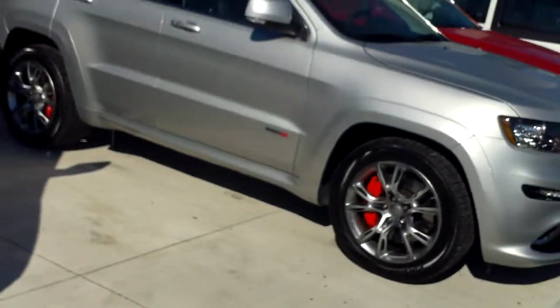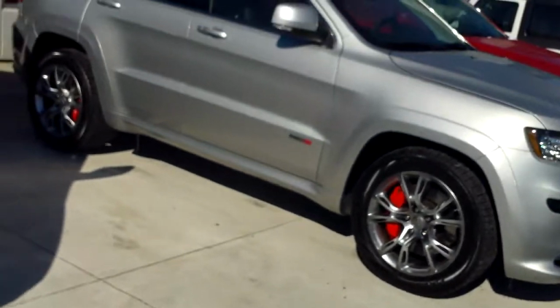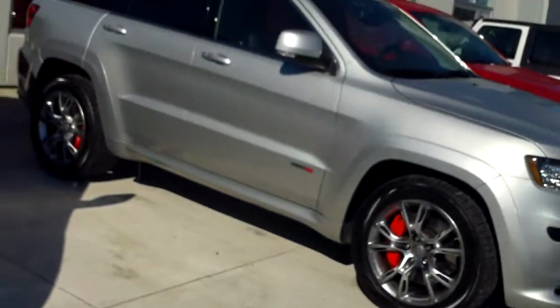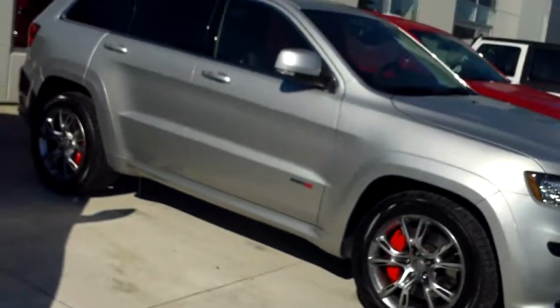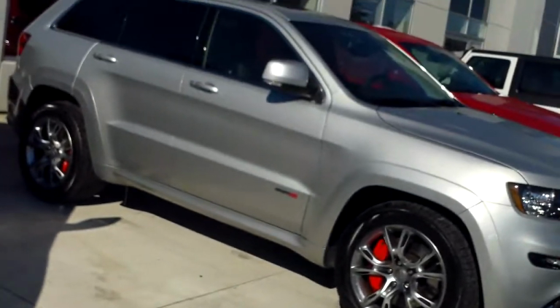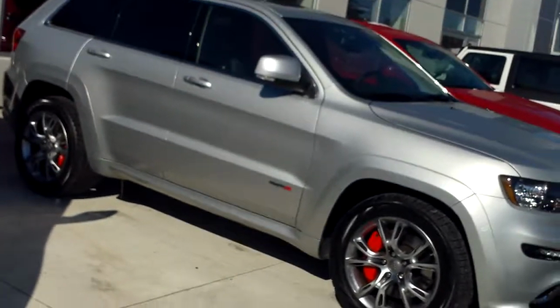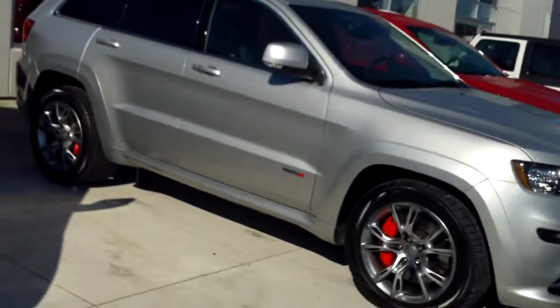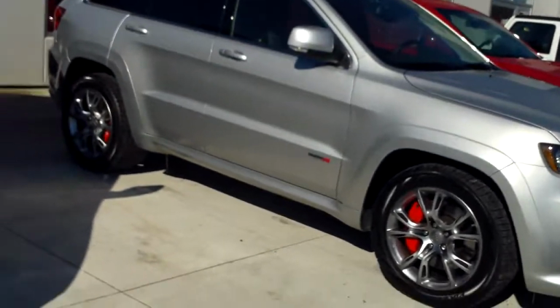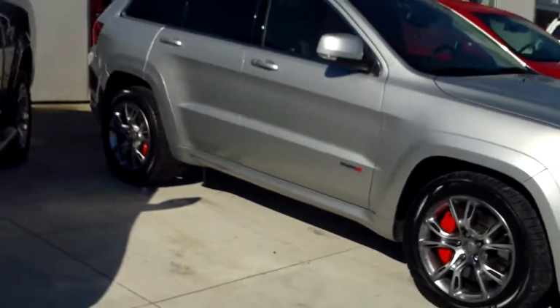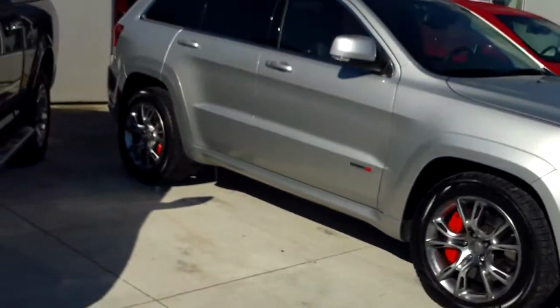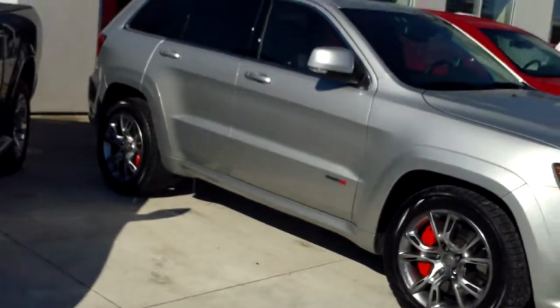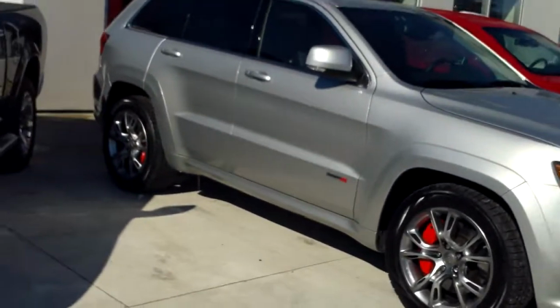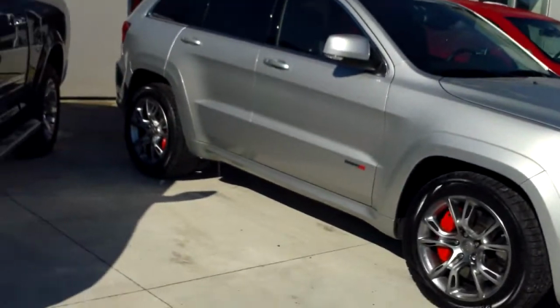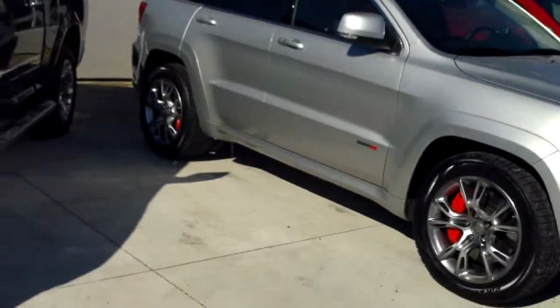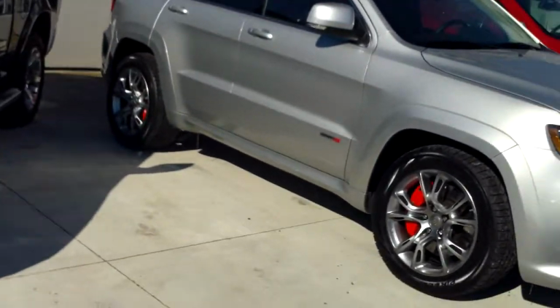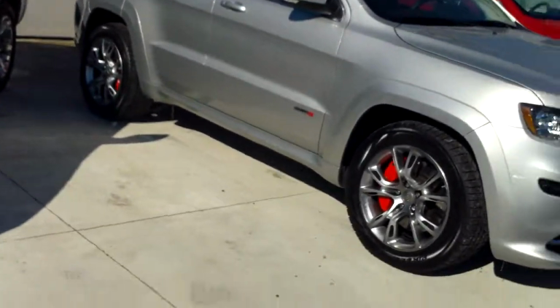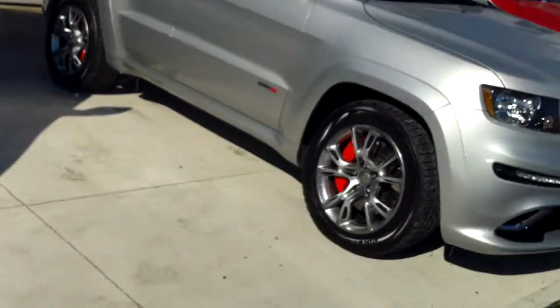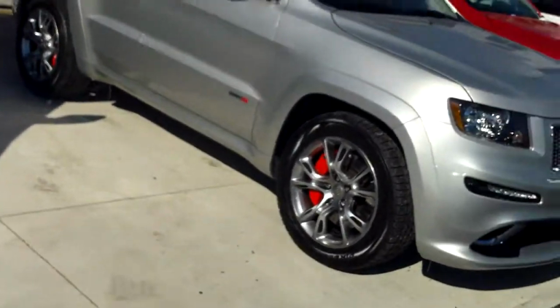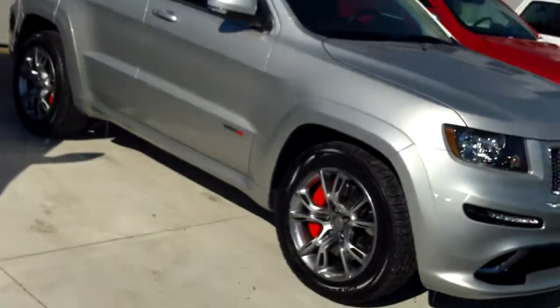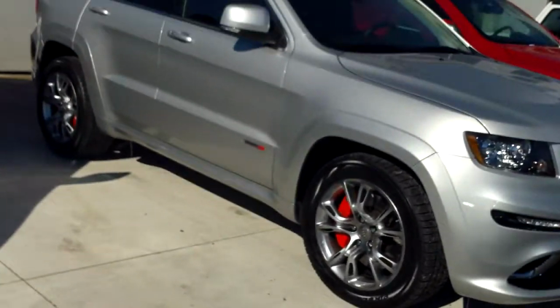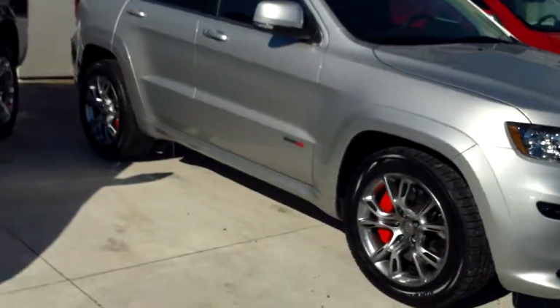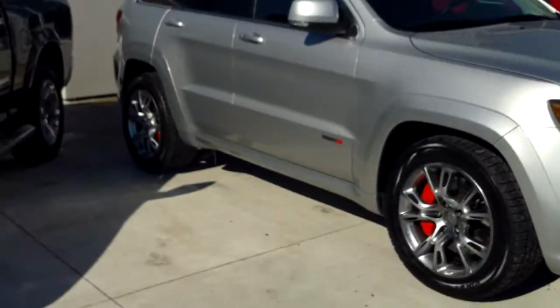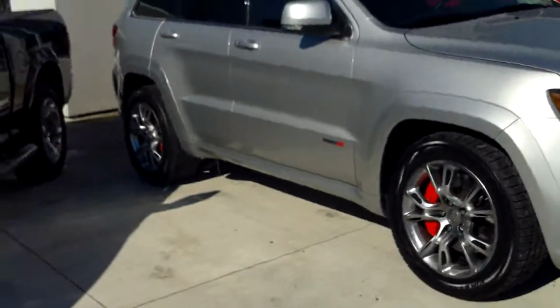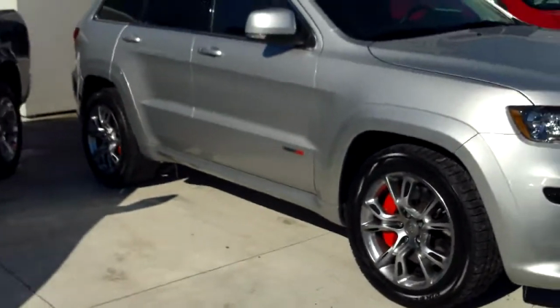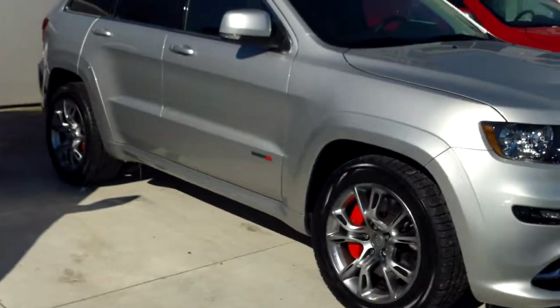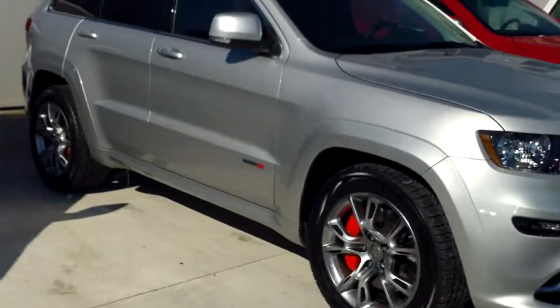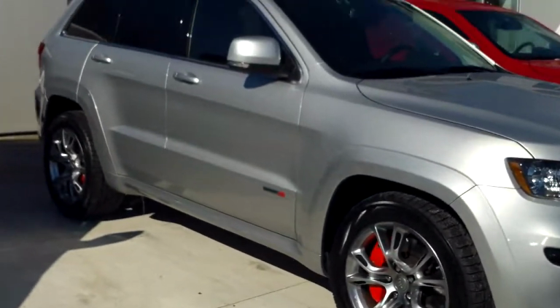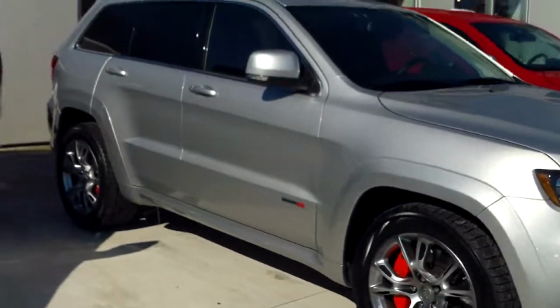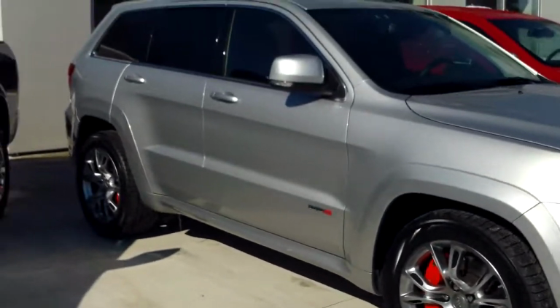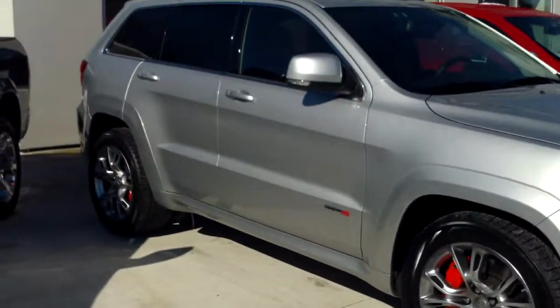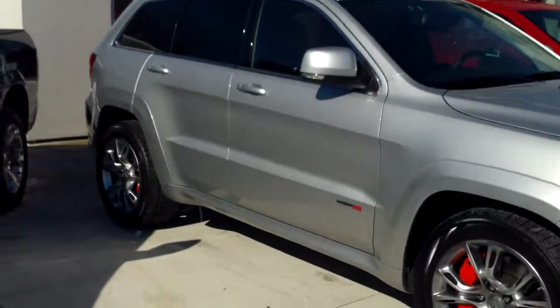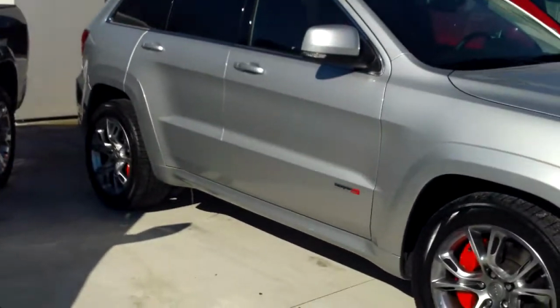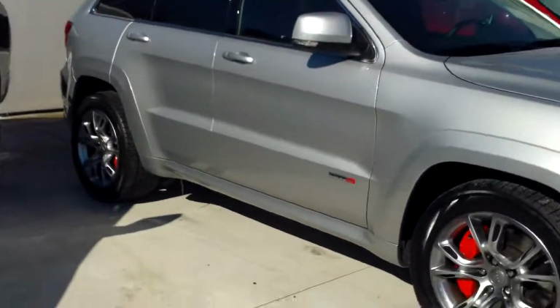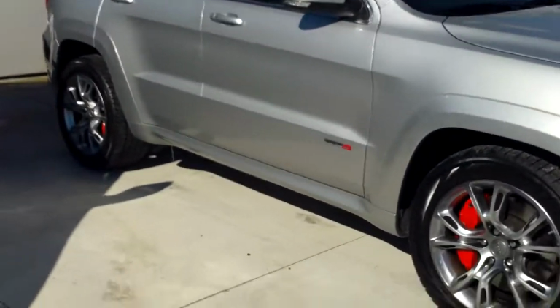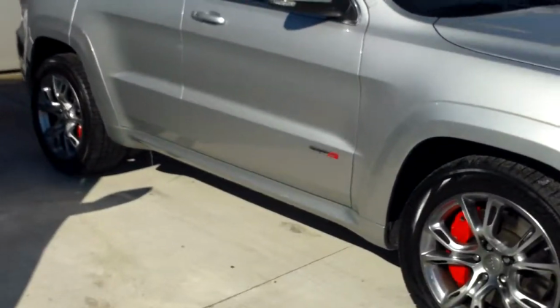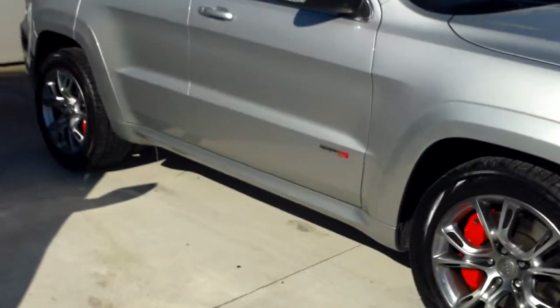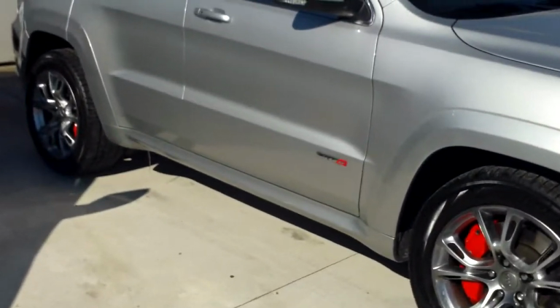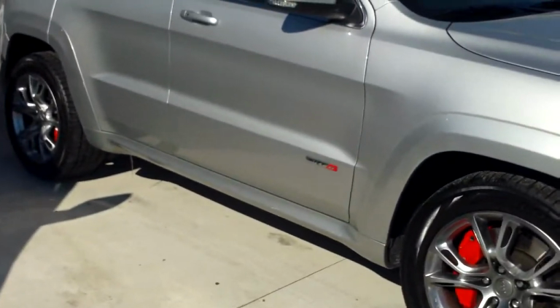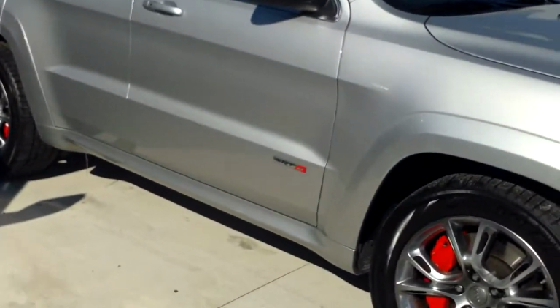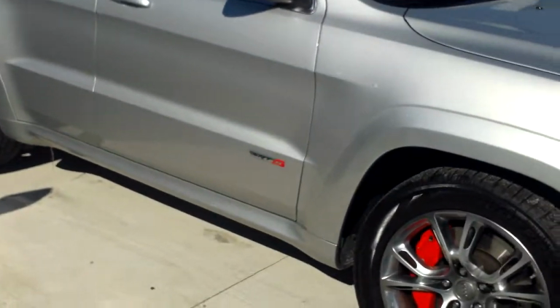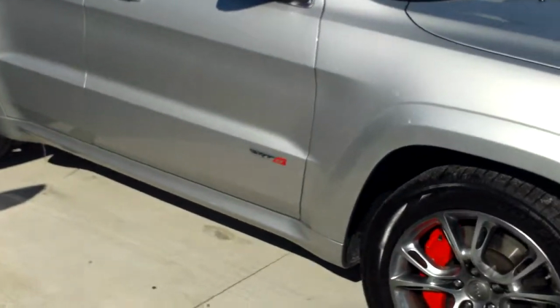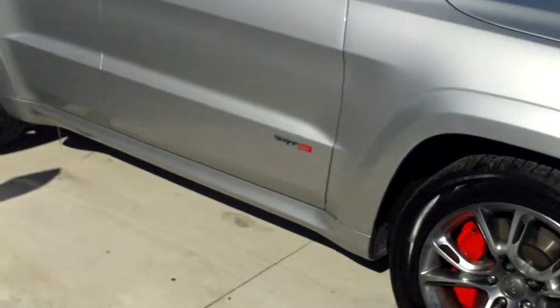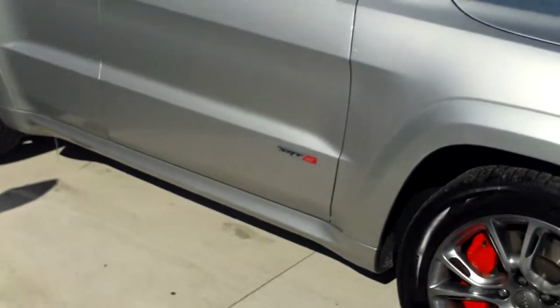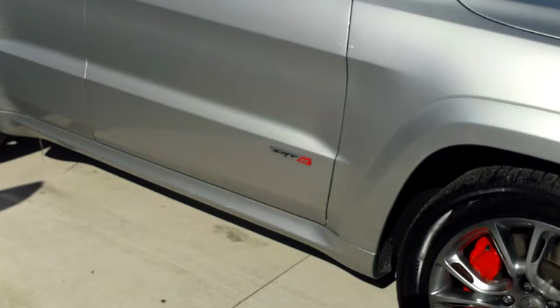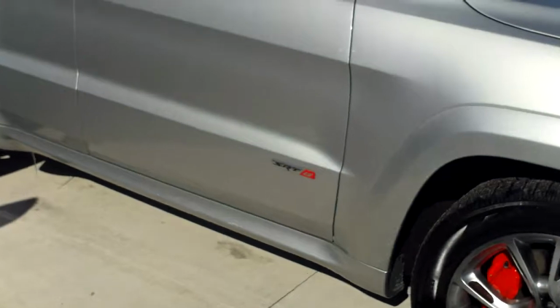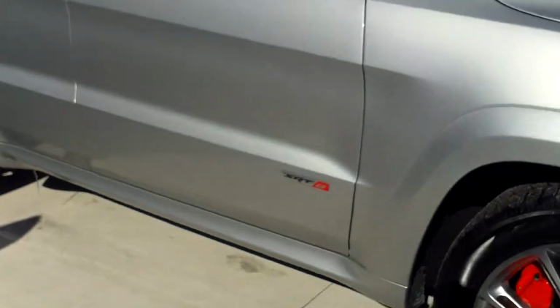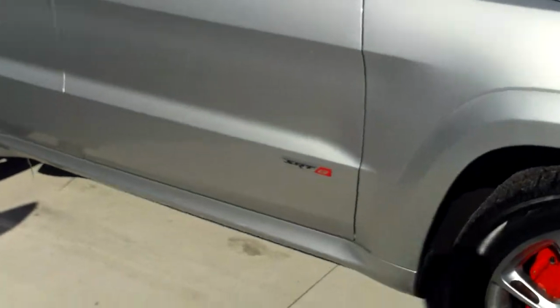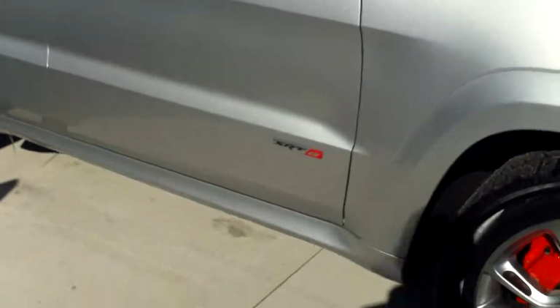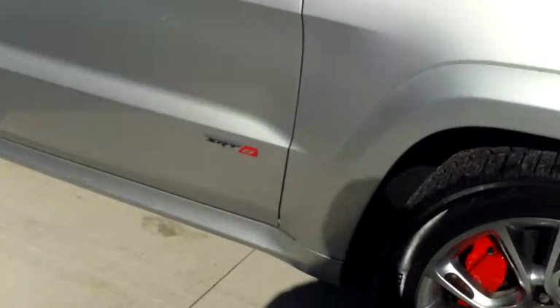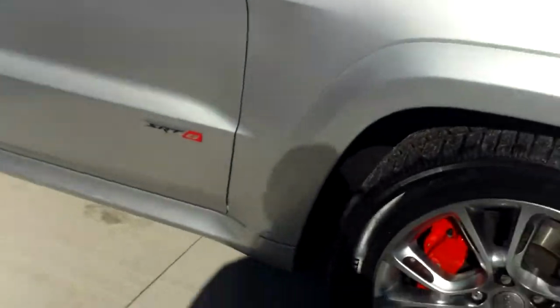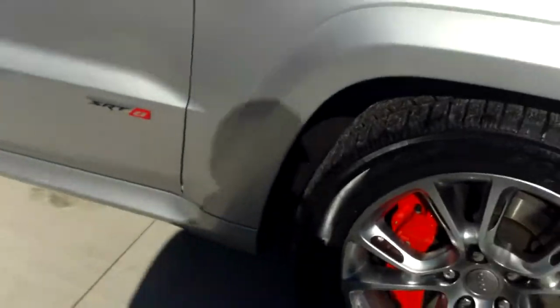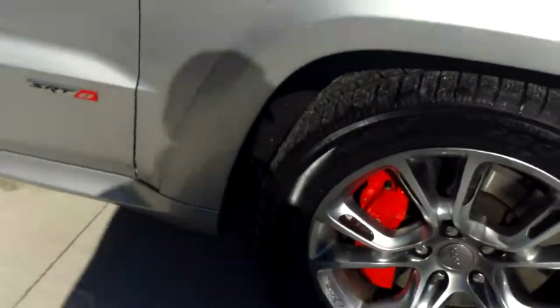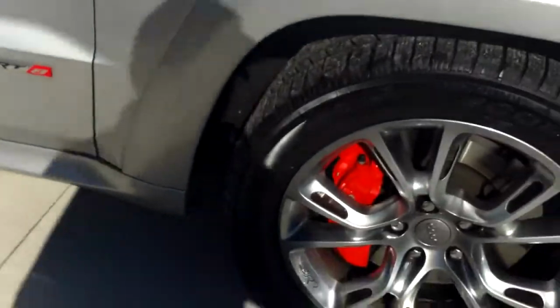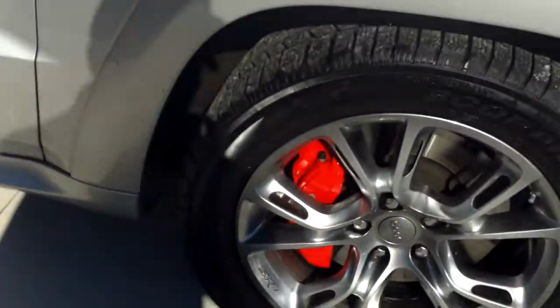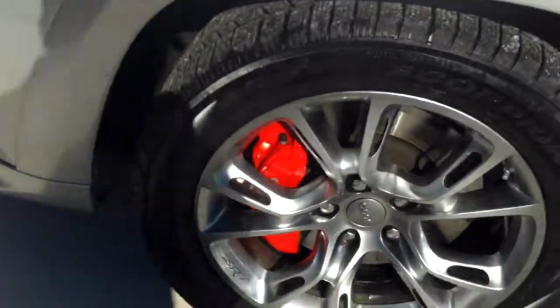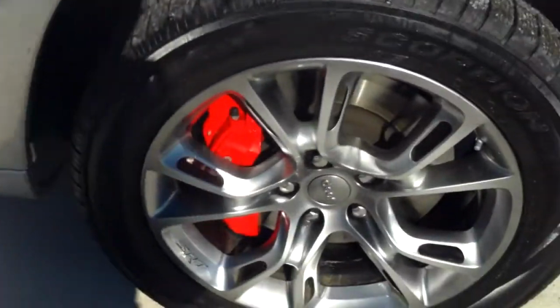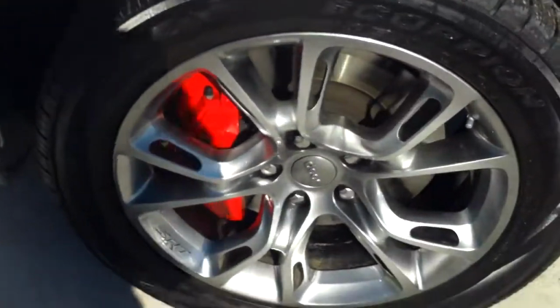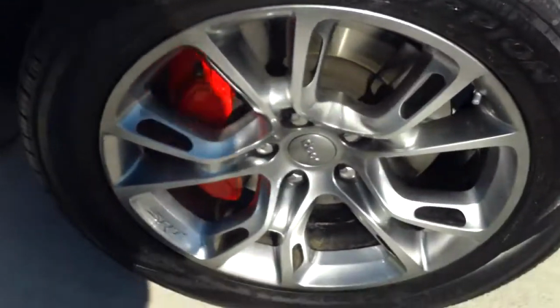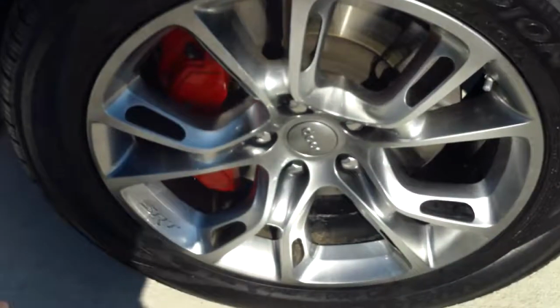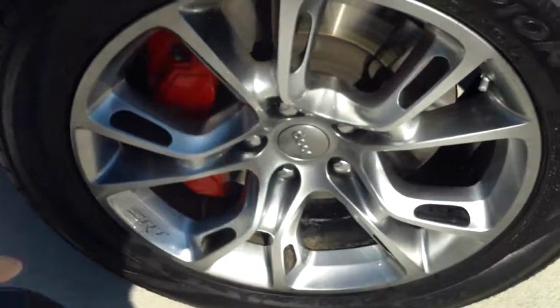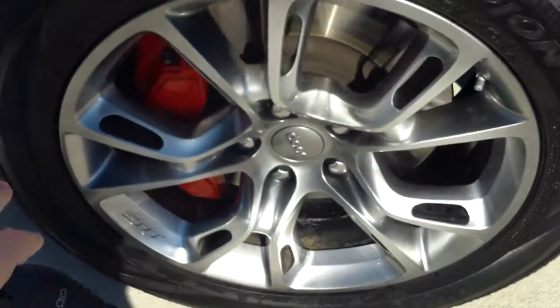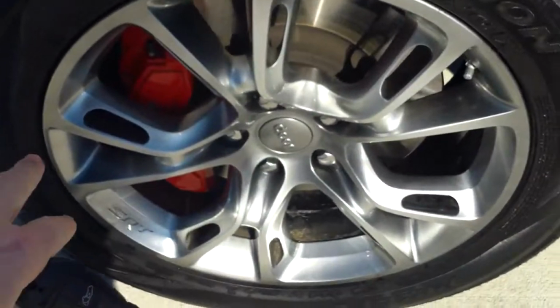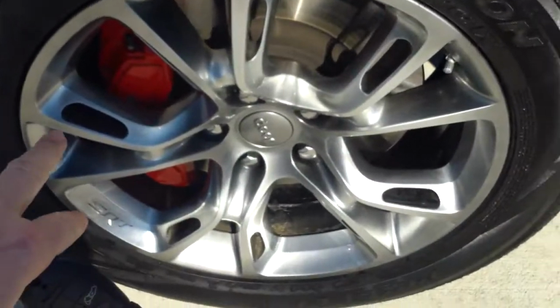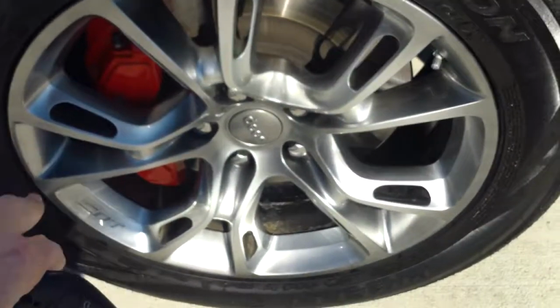Eric, hi, Steve Smith, Southern Maine Chrysler Dodge Jeep. This is the 2012 SRT that you're talking about here with me.